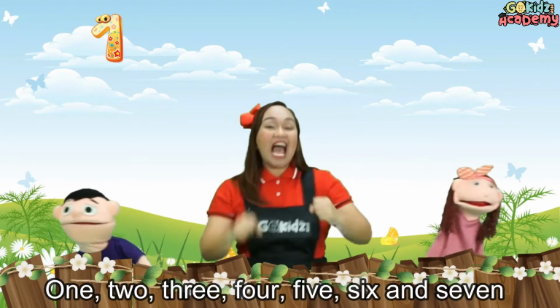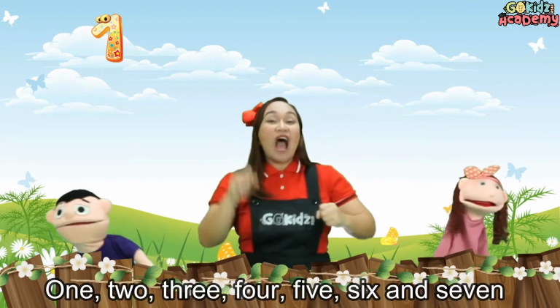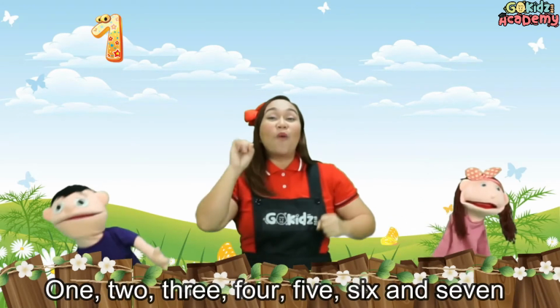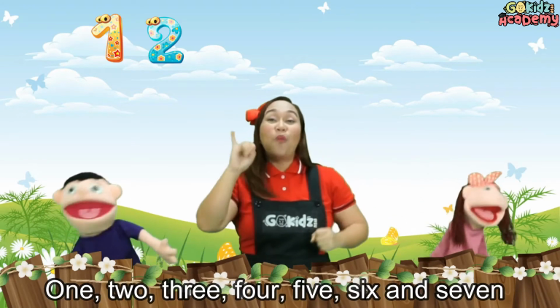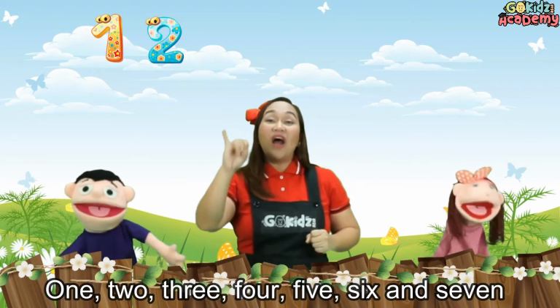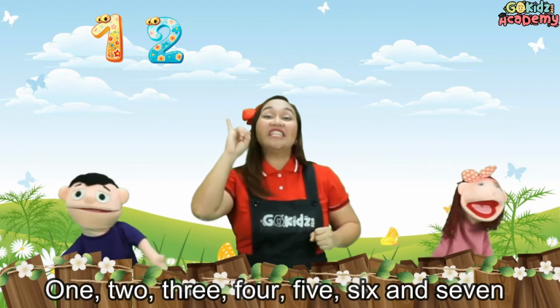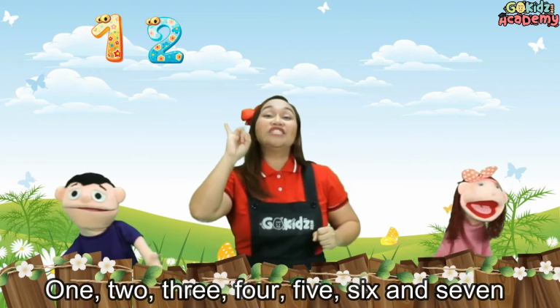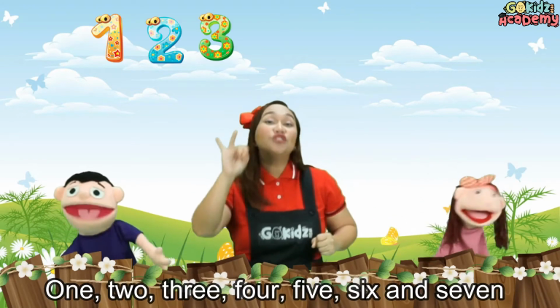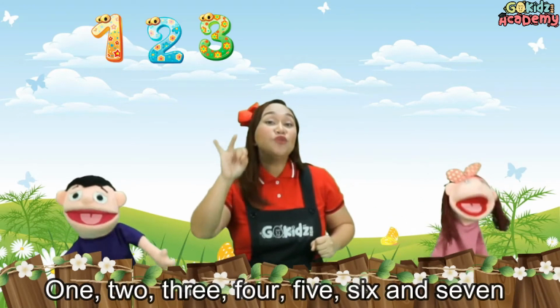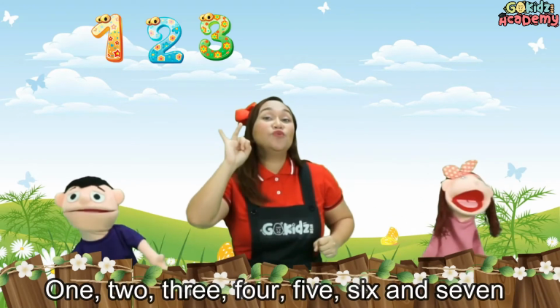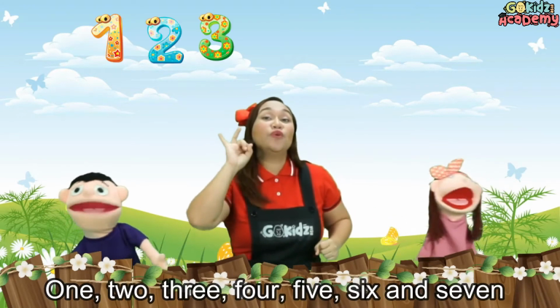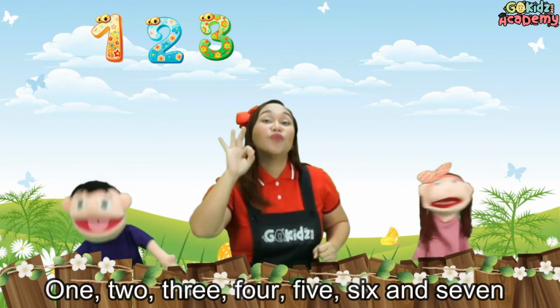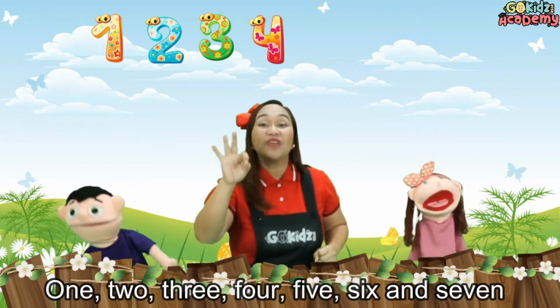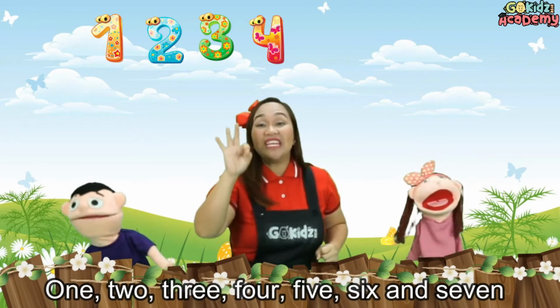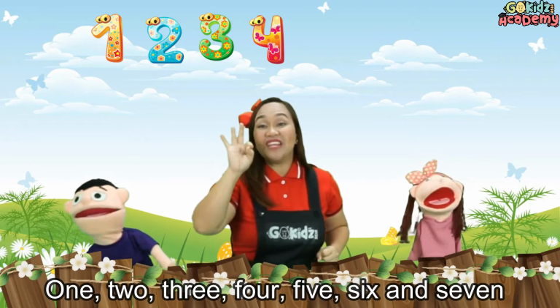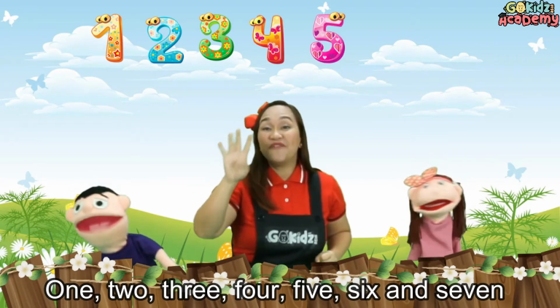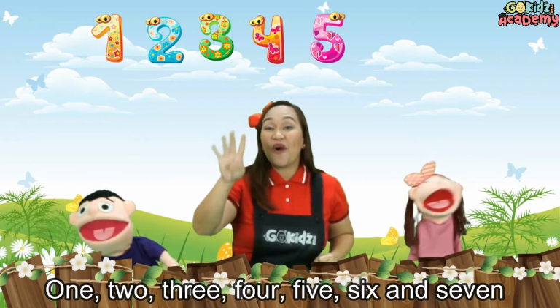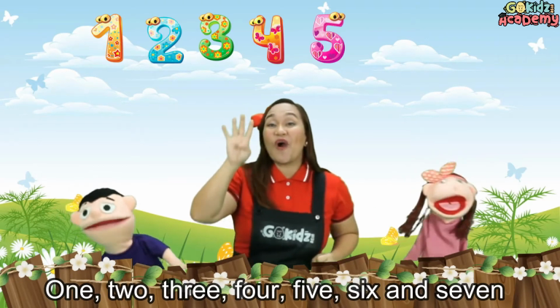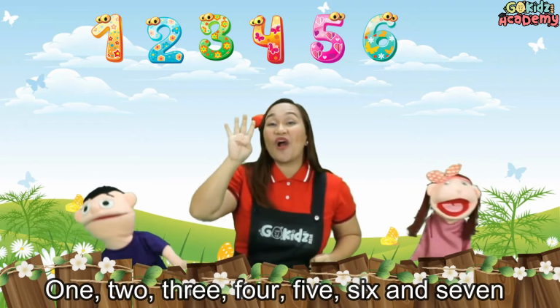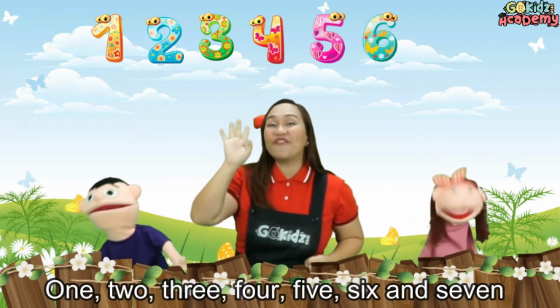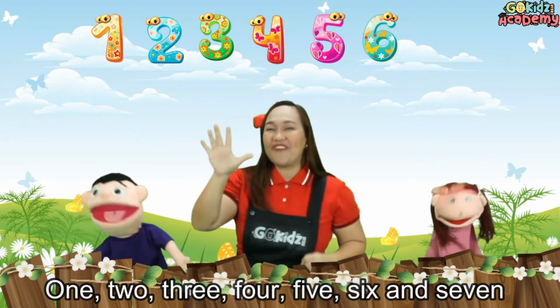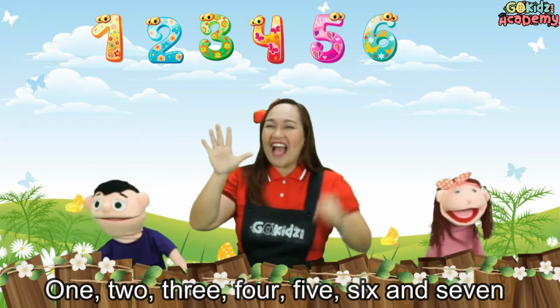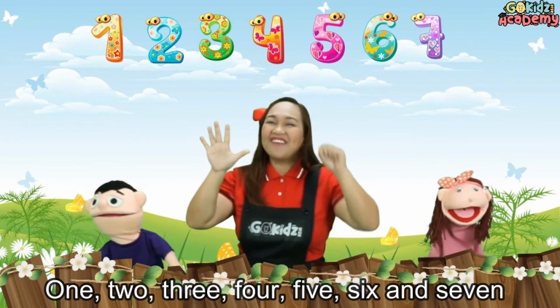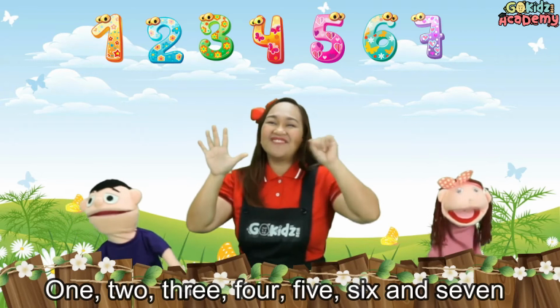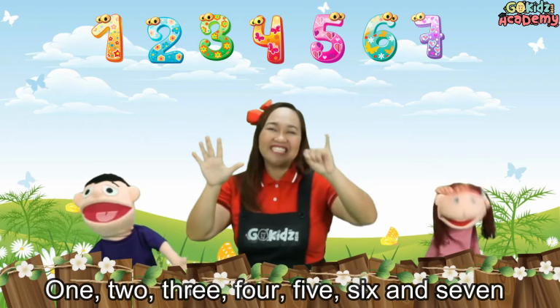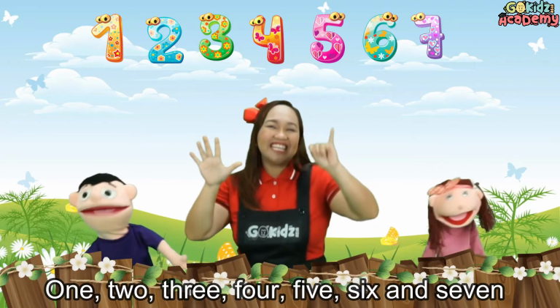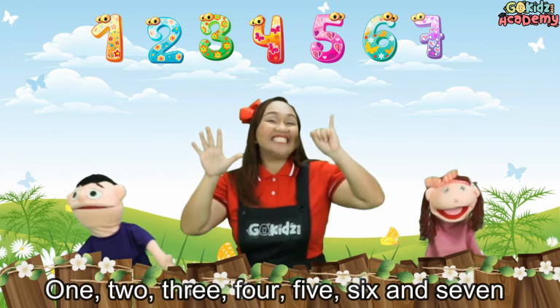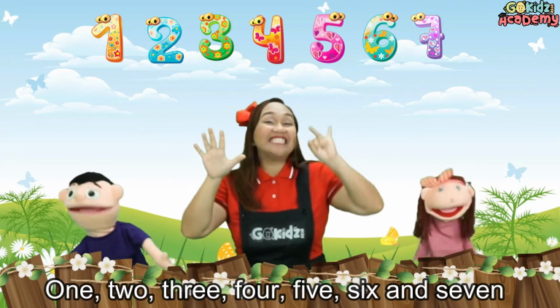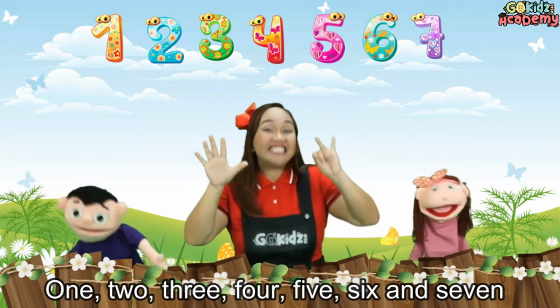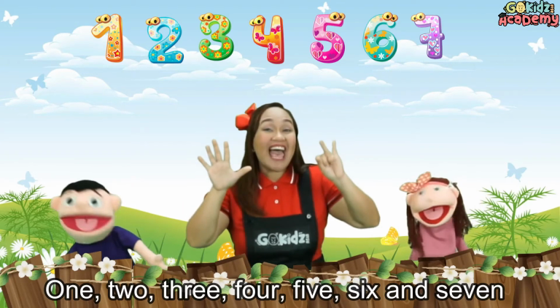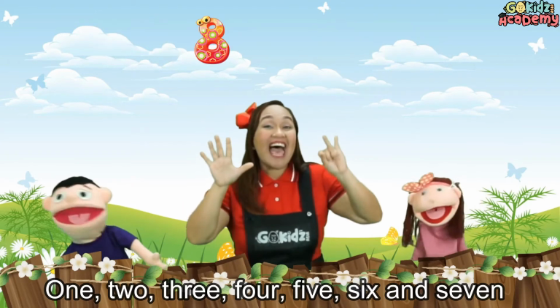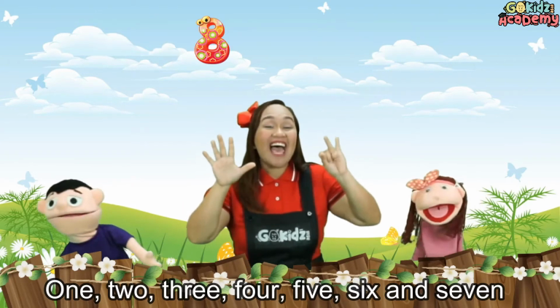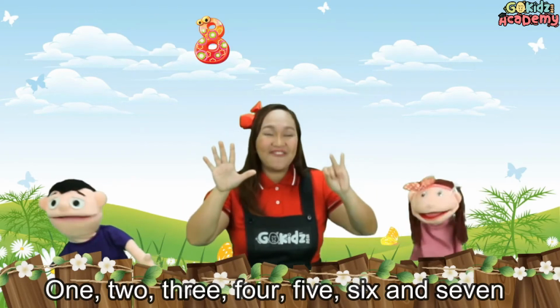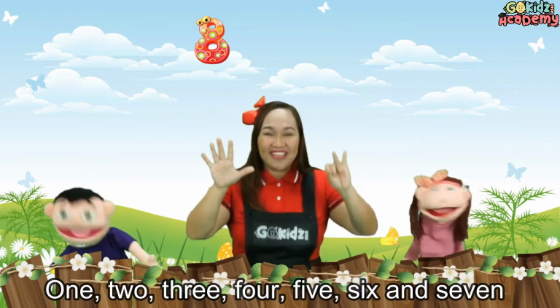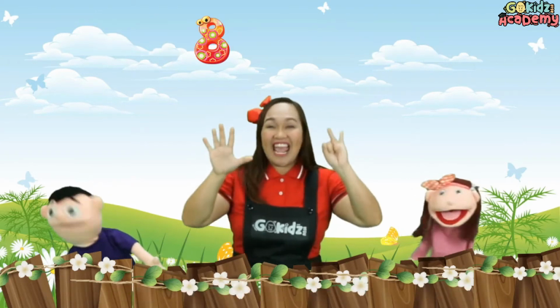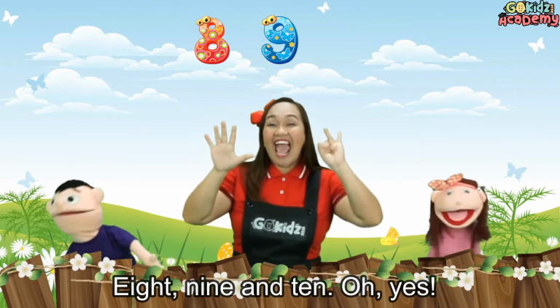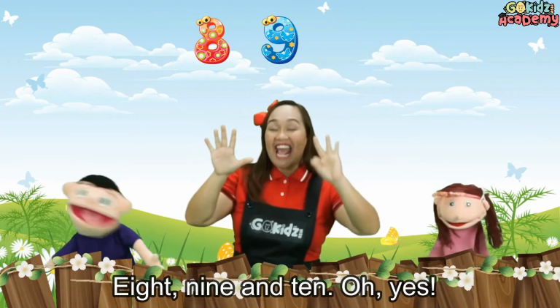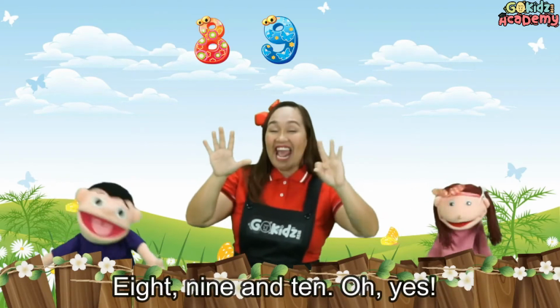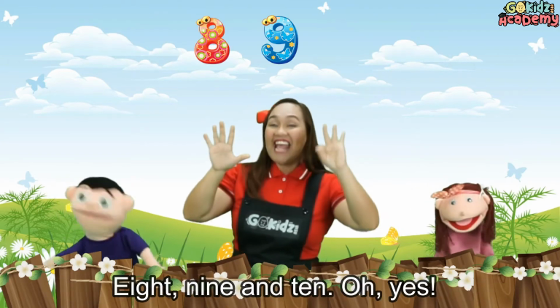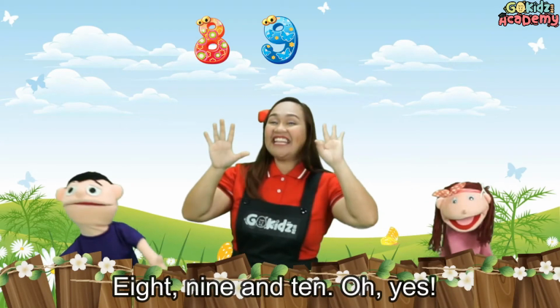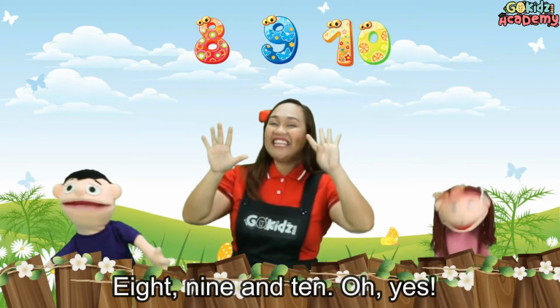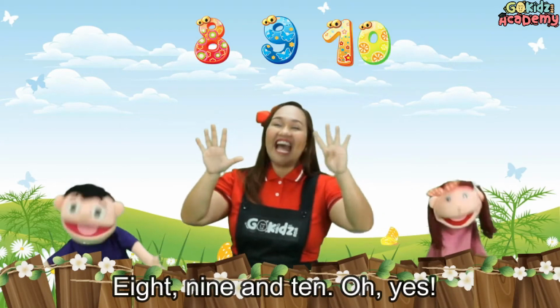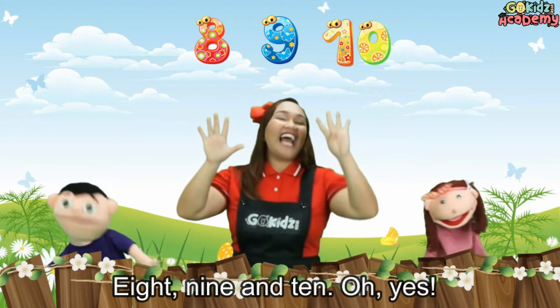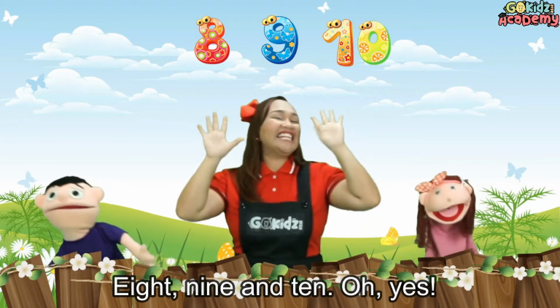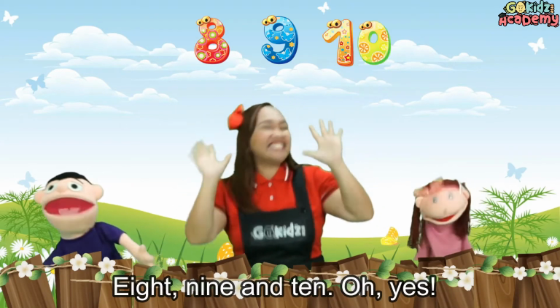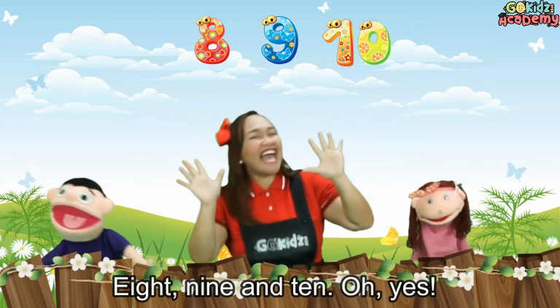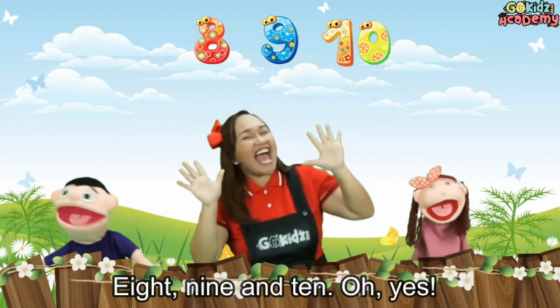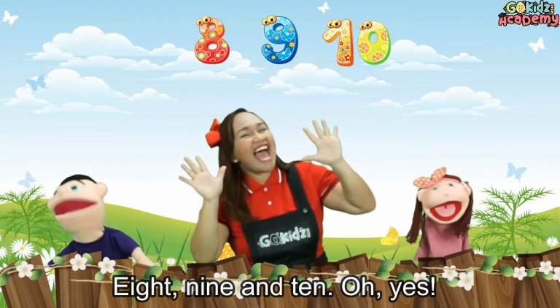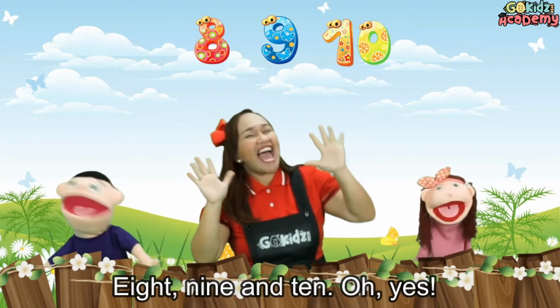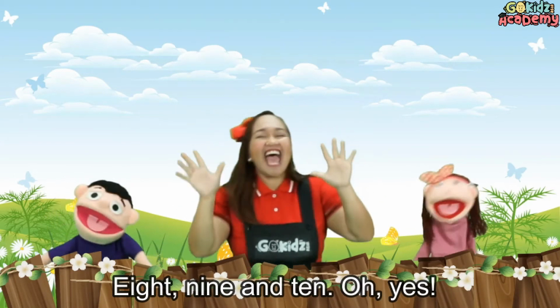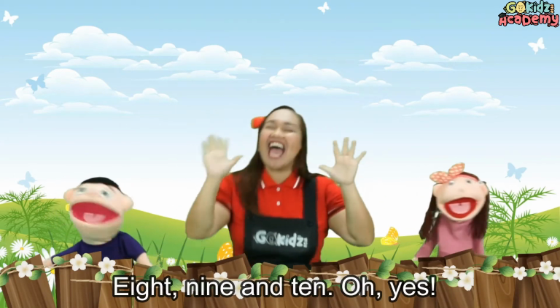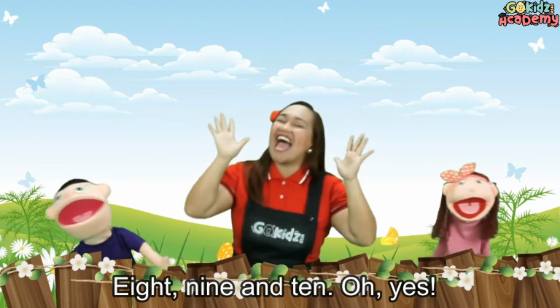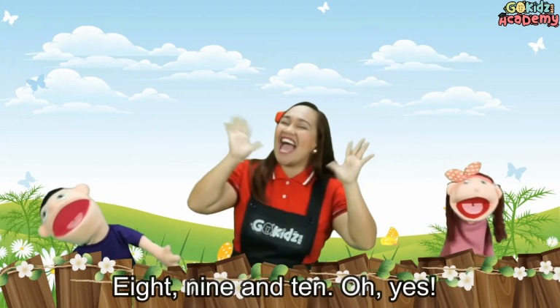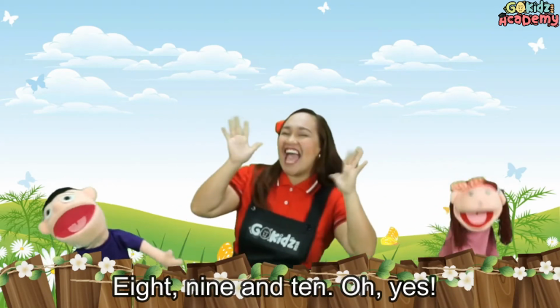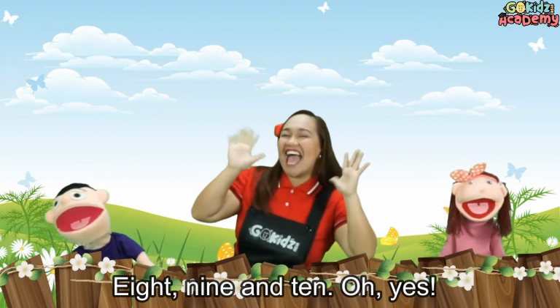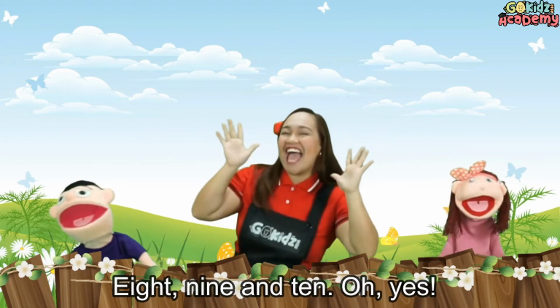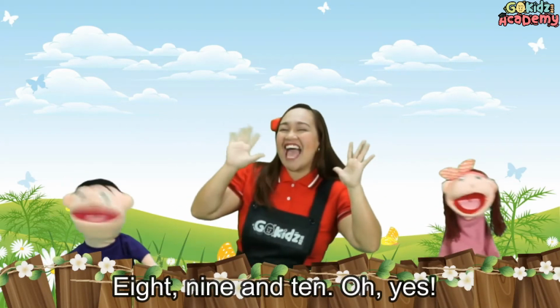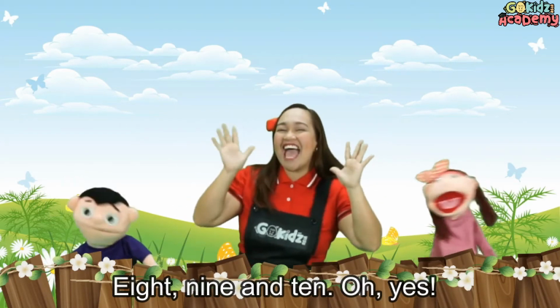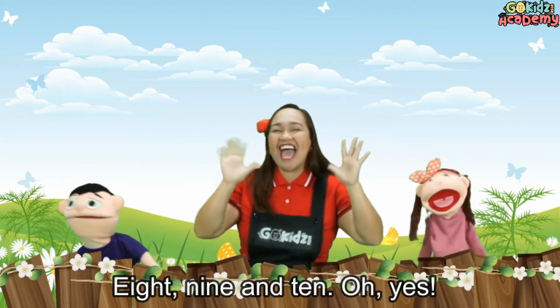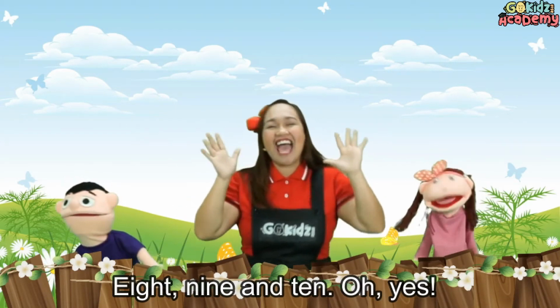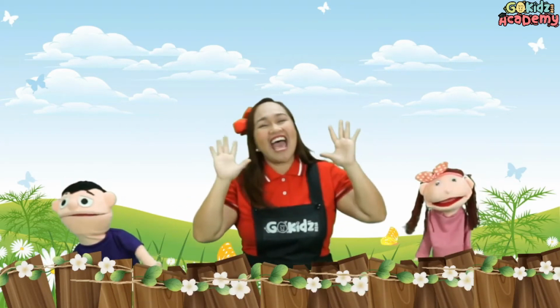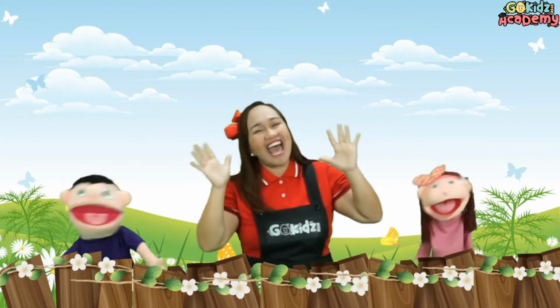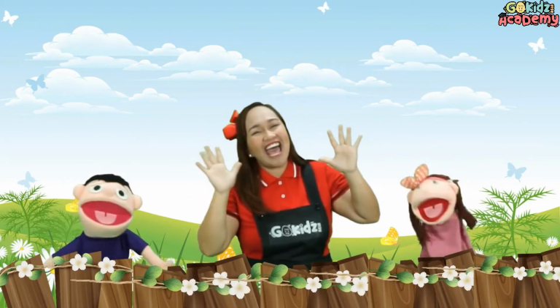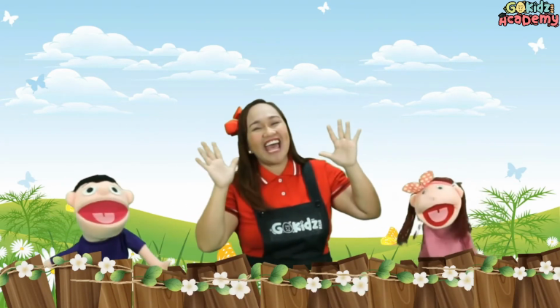1, 2, 3, 4, 5, 6 and 7, 8, 9 and 10! Oh yeah!